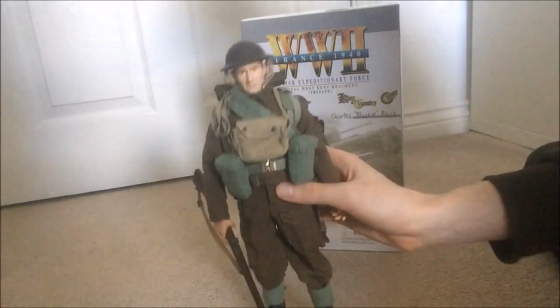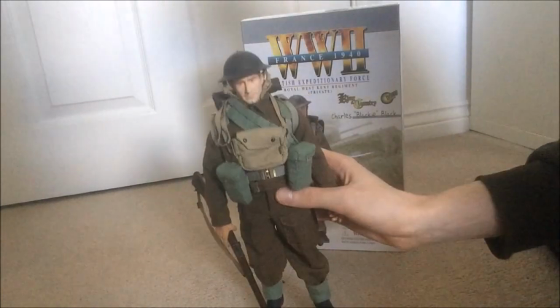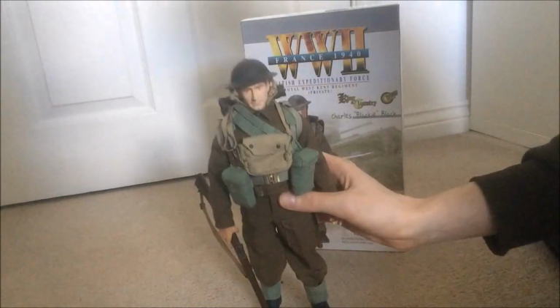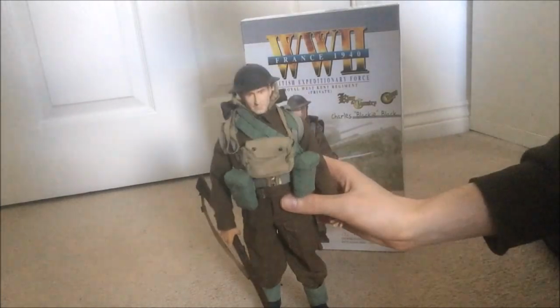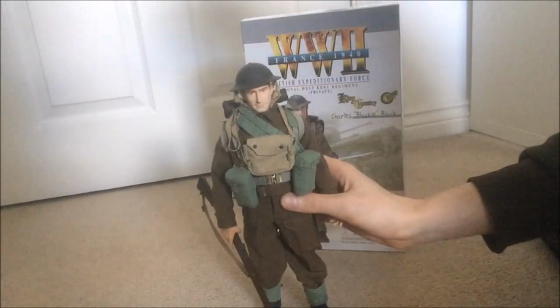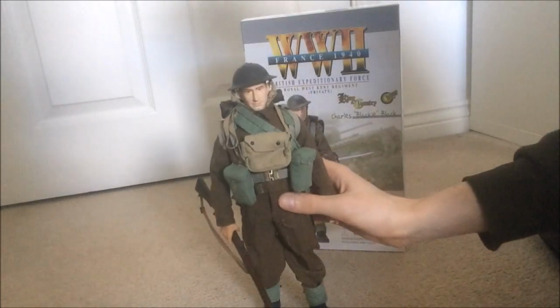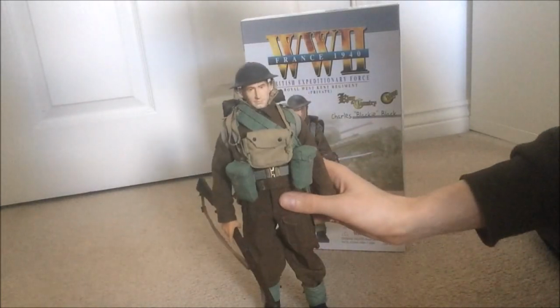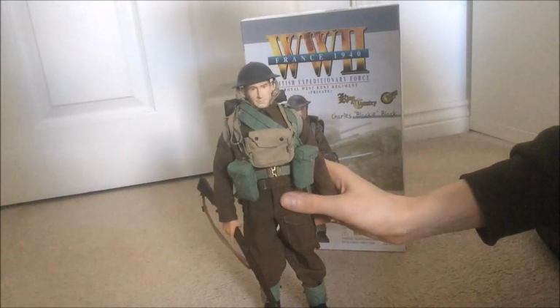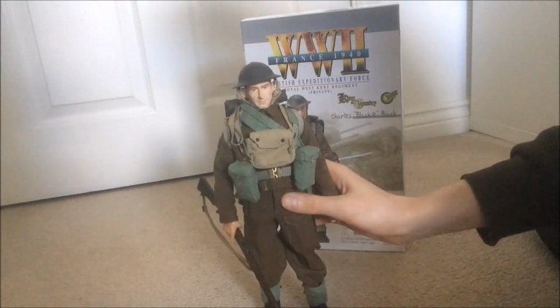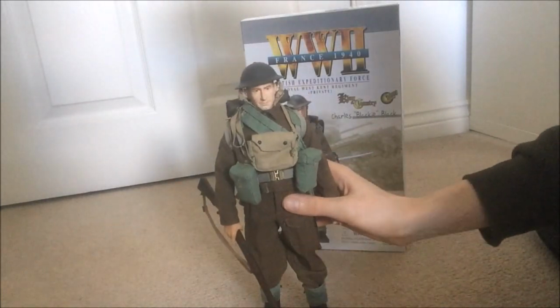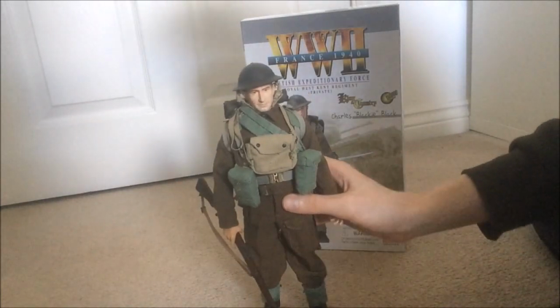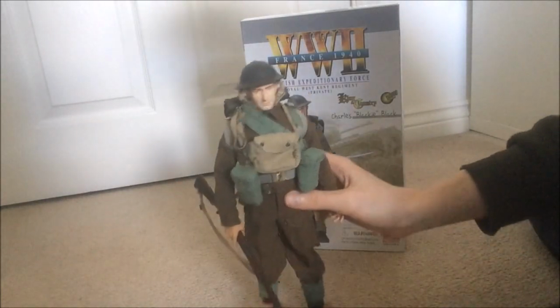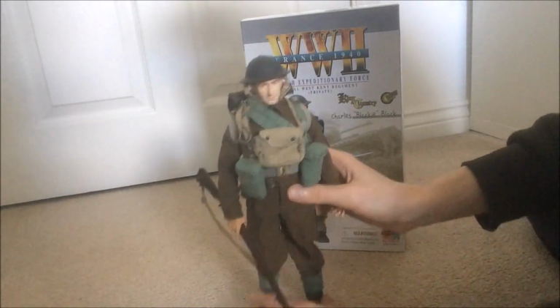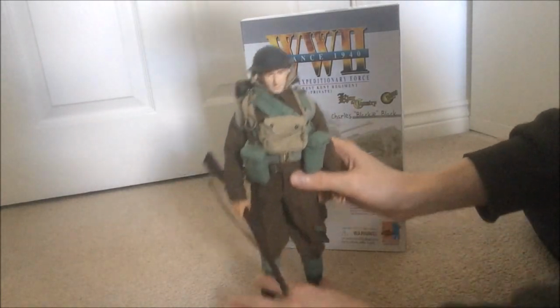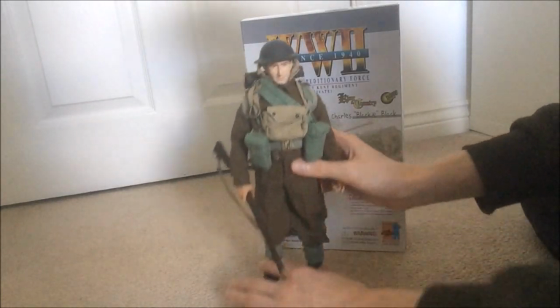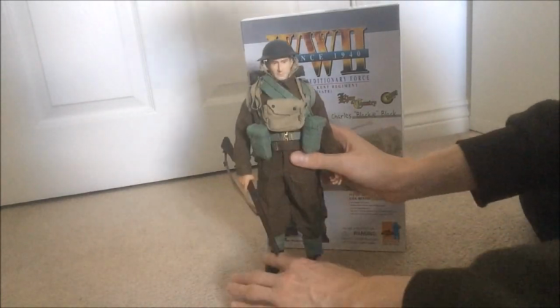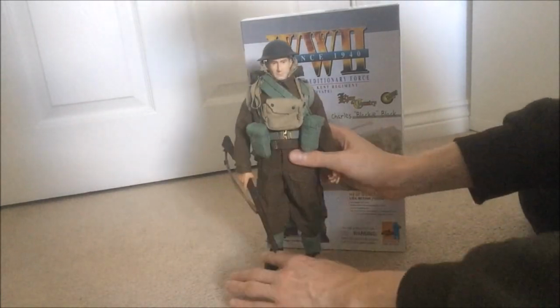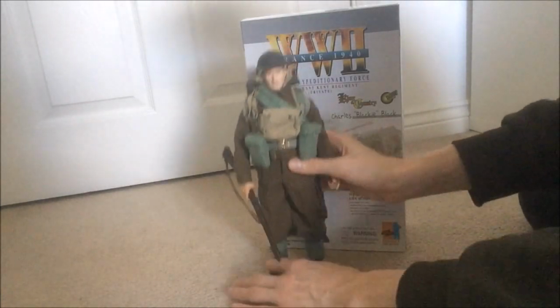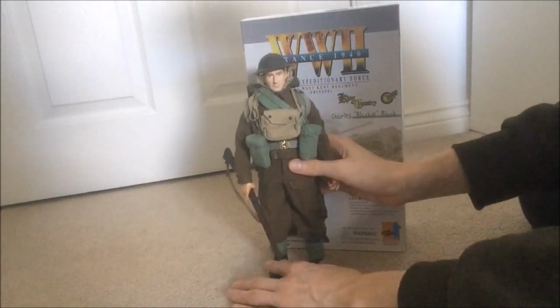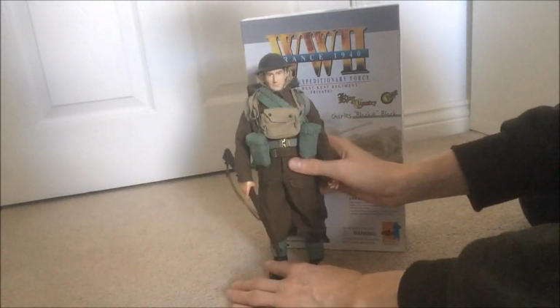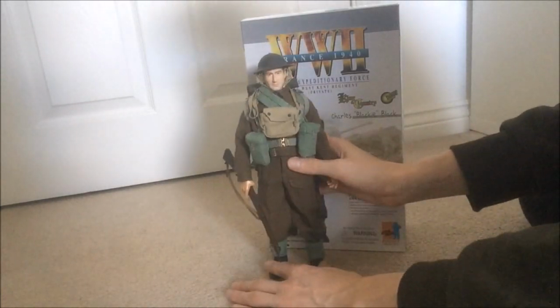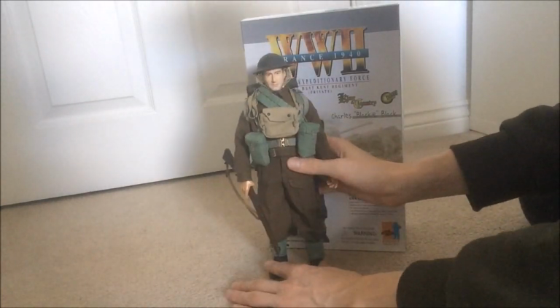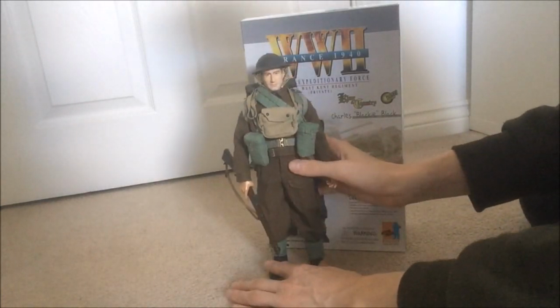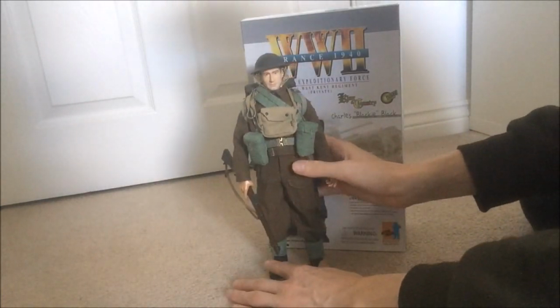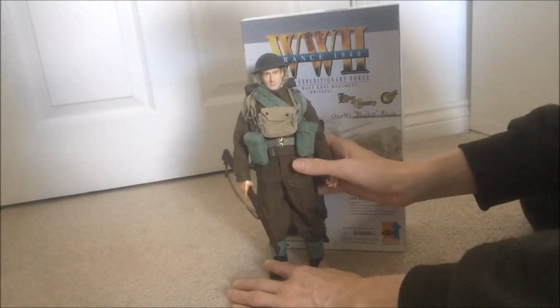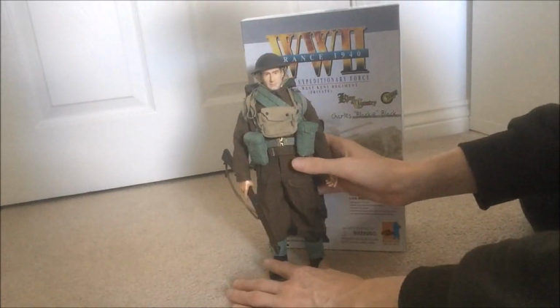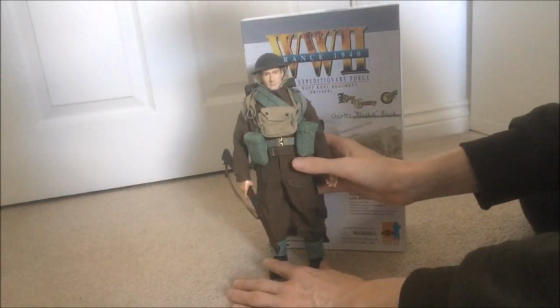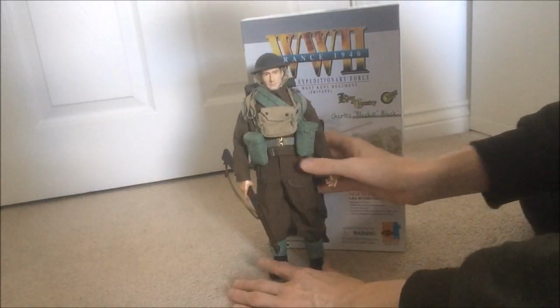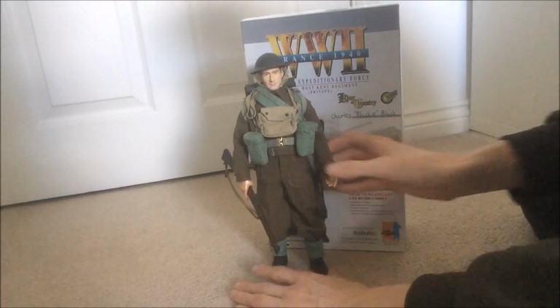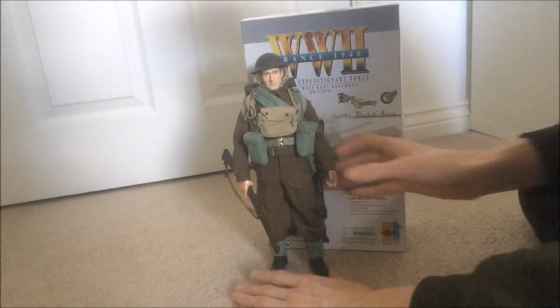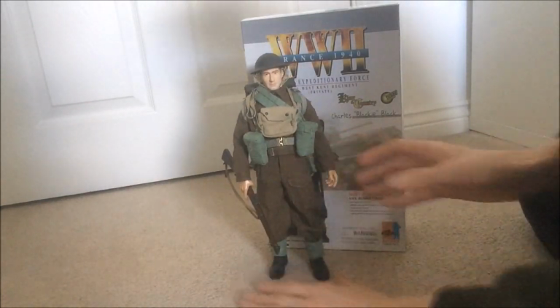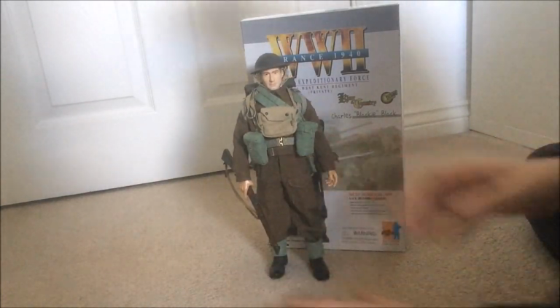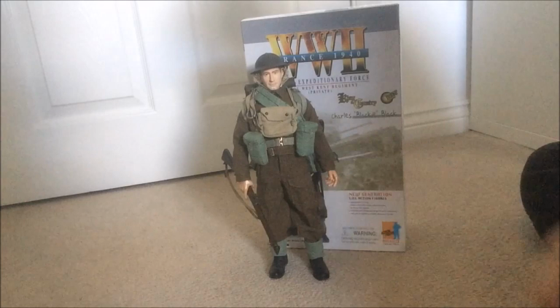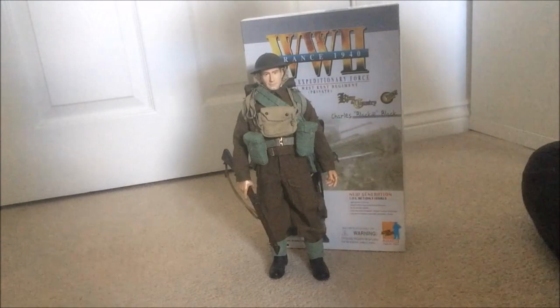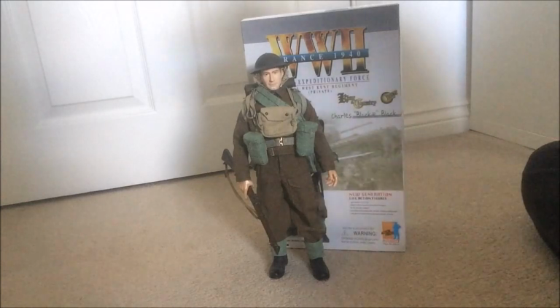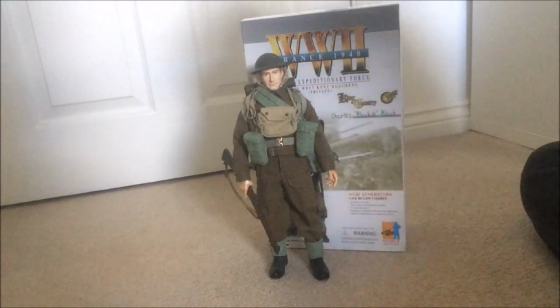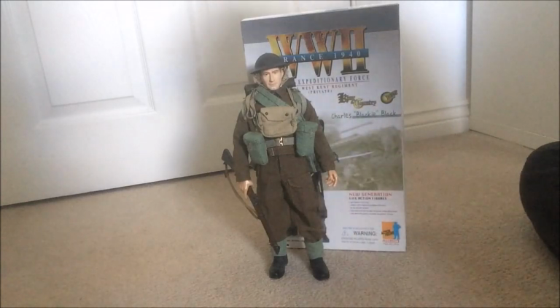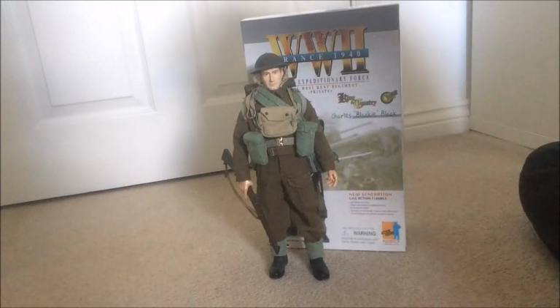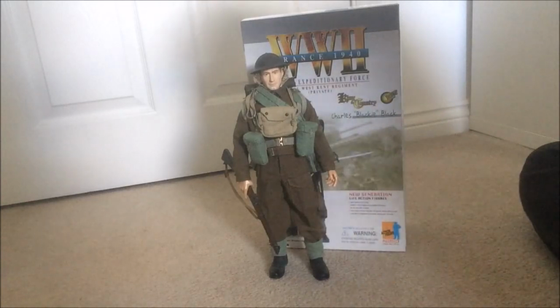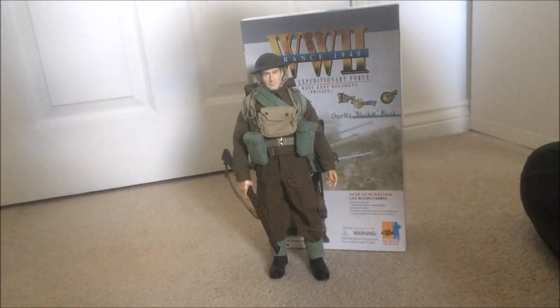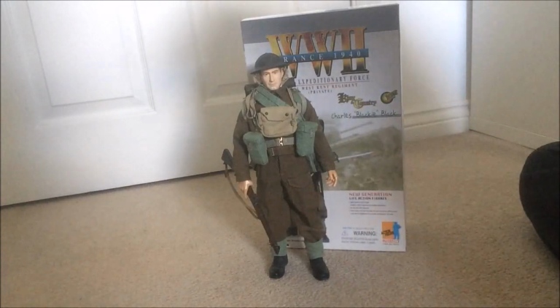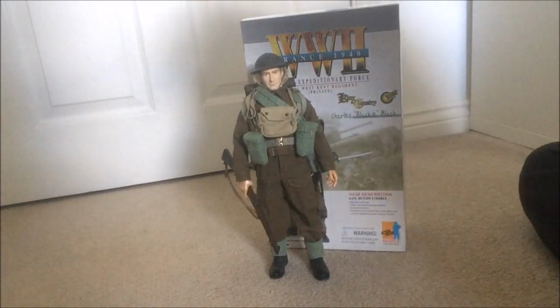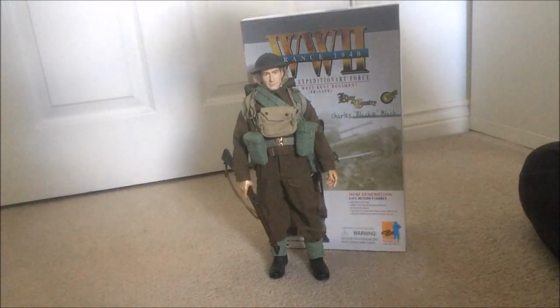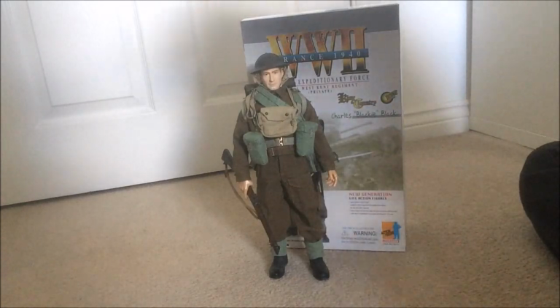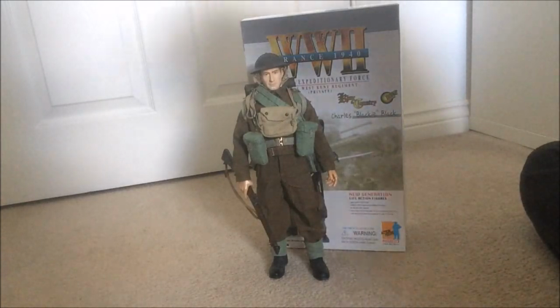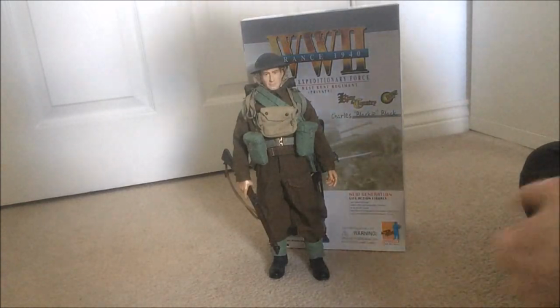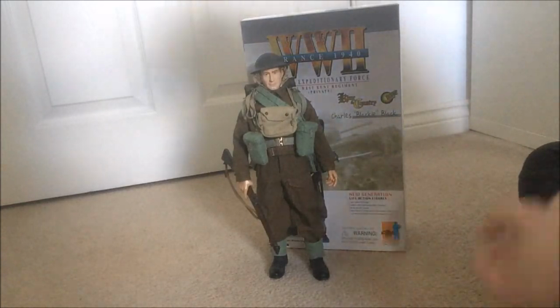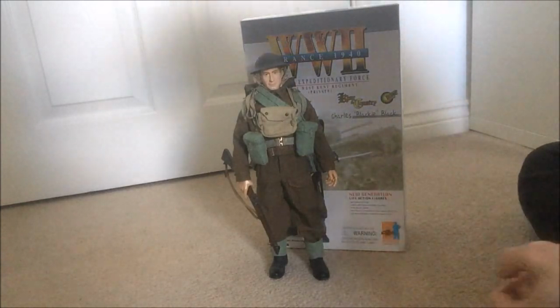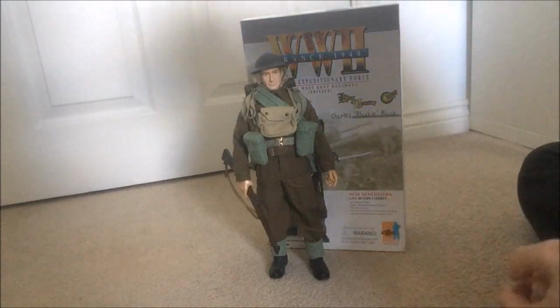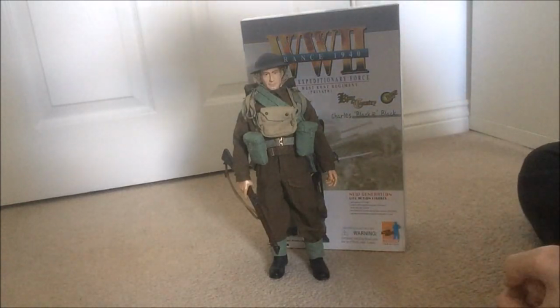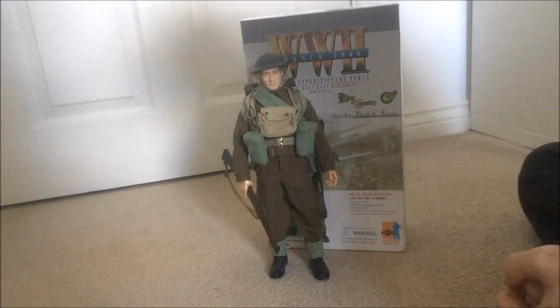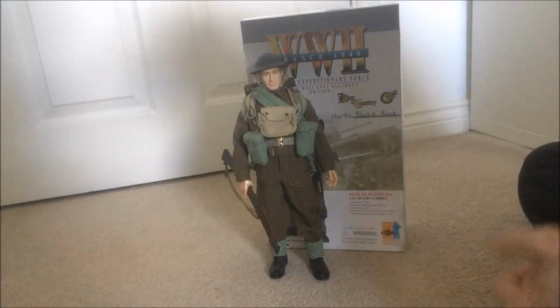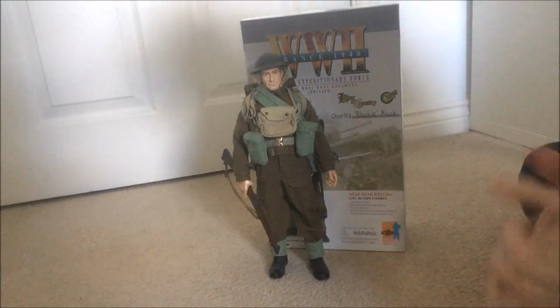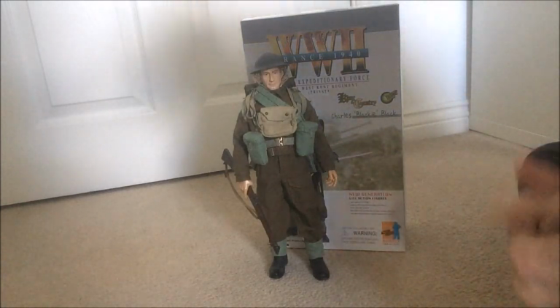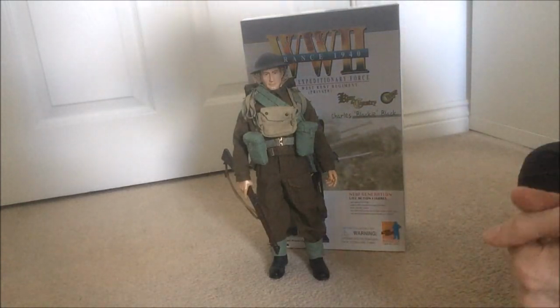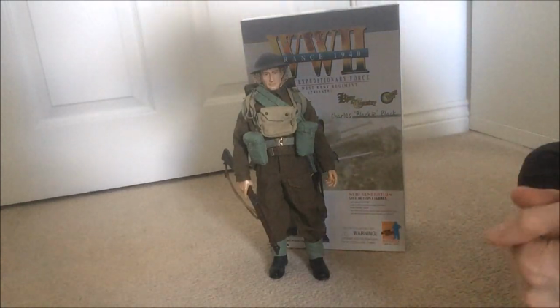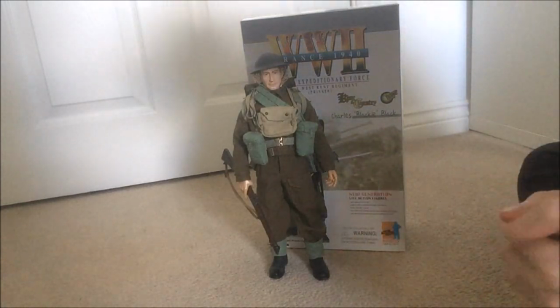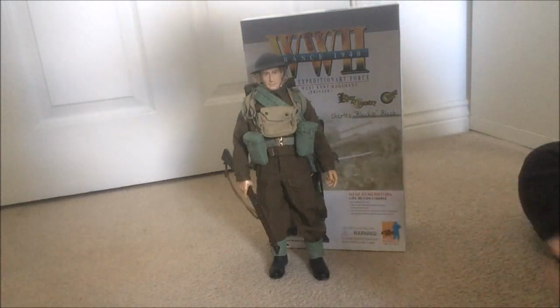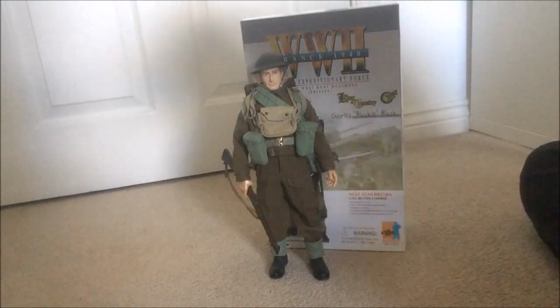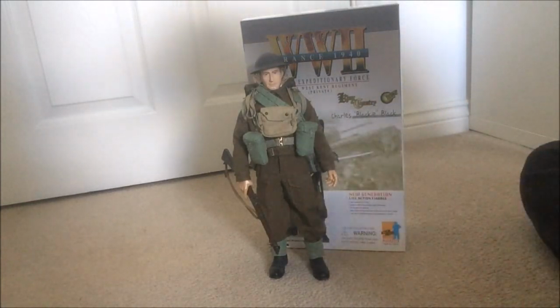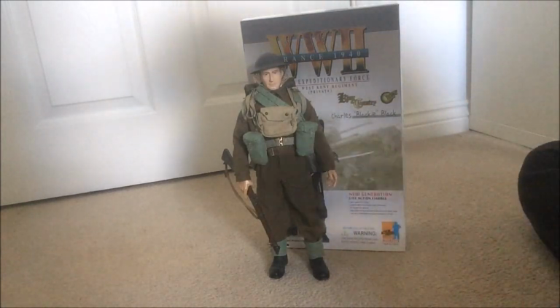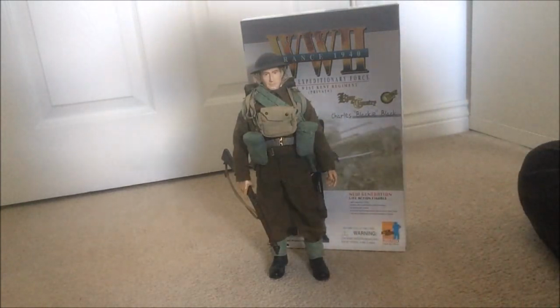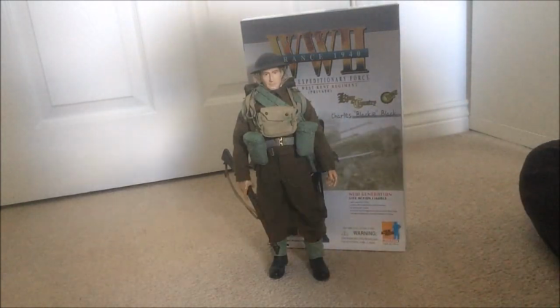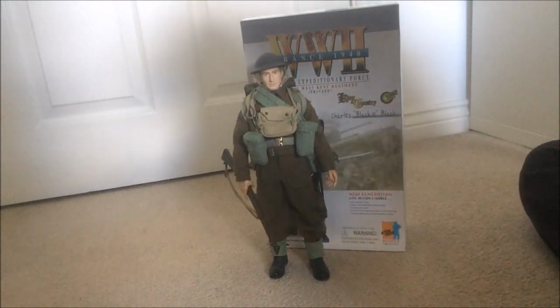So yeah, there he is. Thank you for watching, I'll see you in the next one.